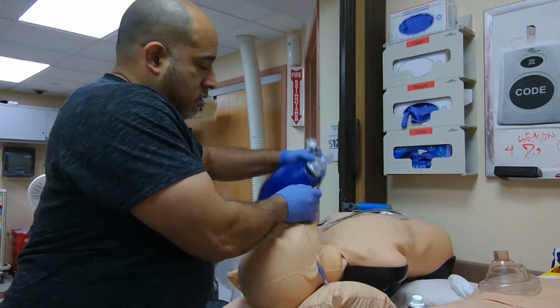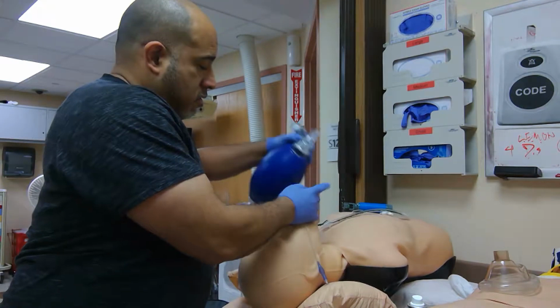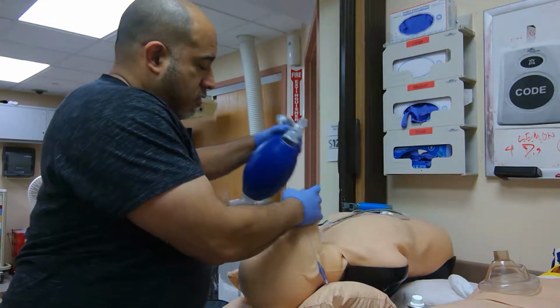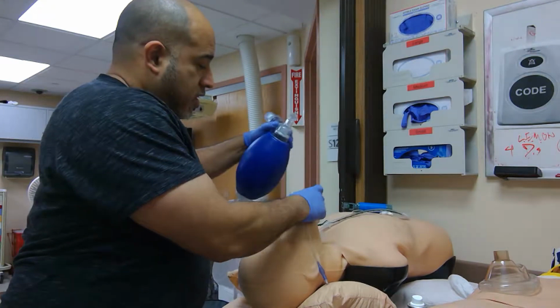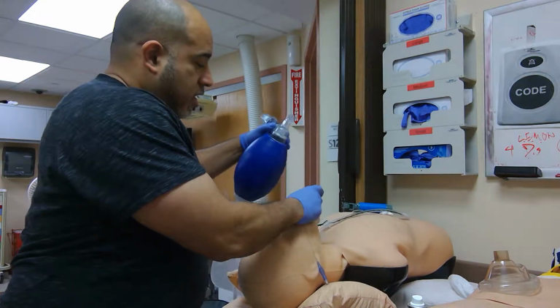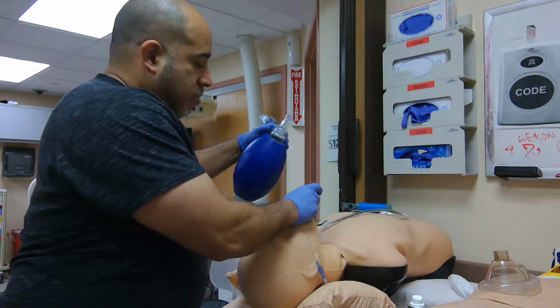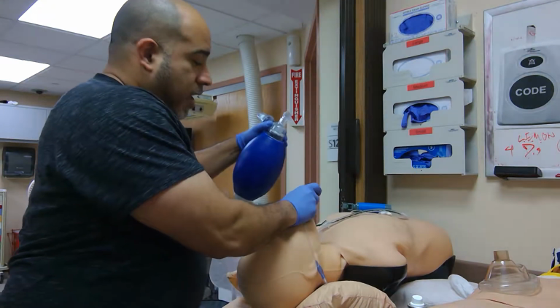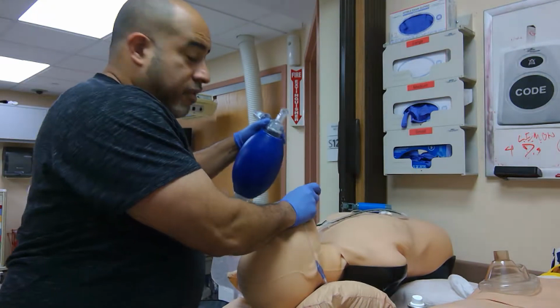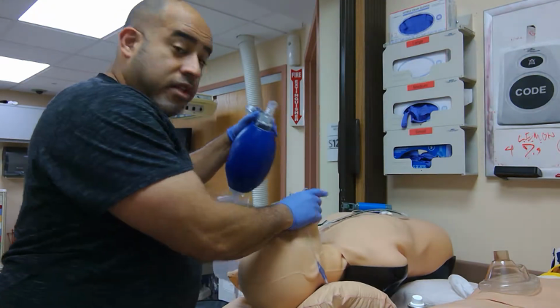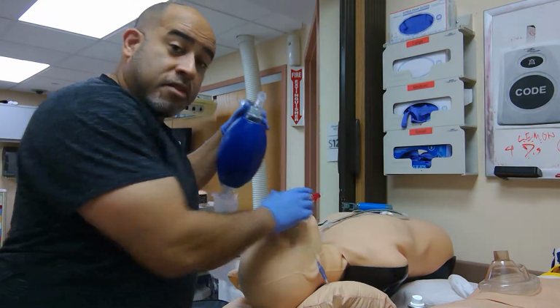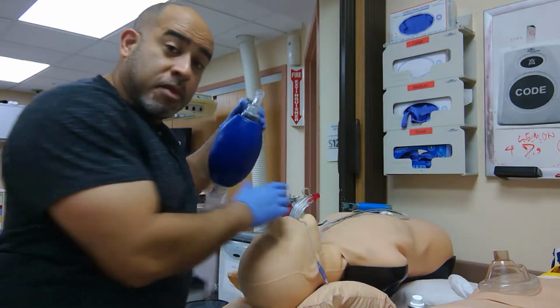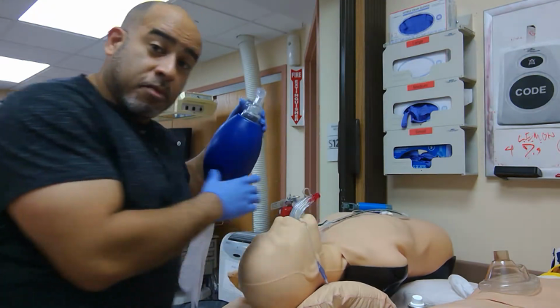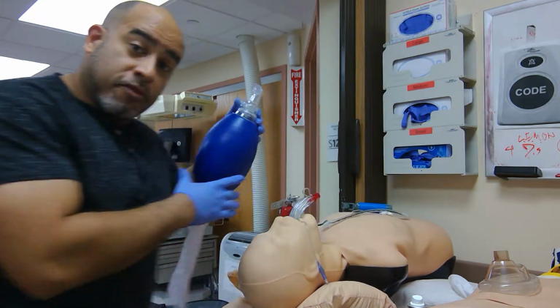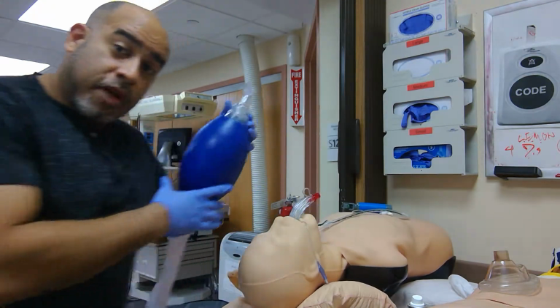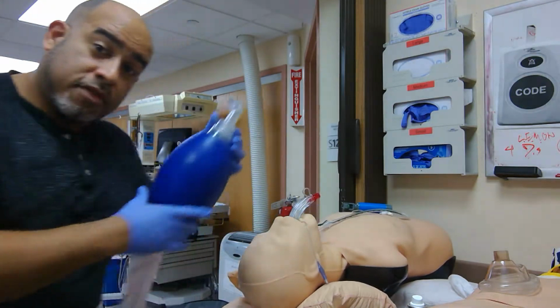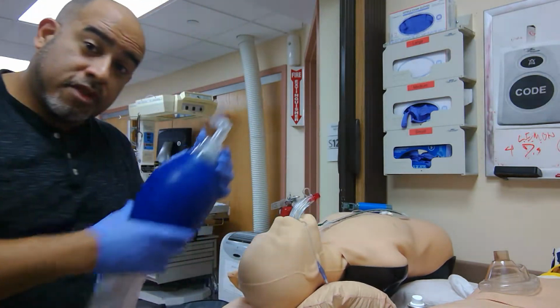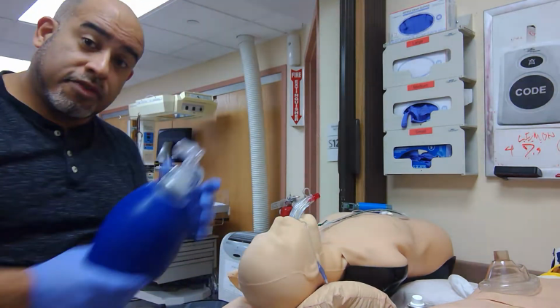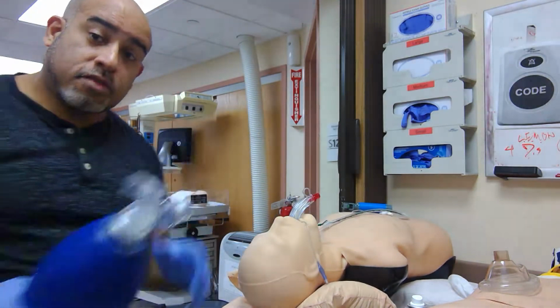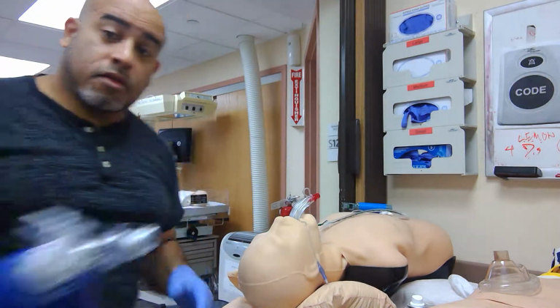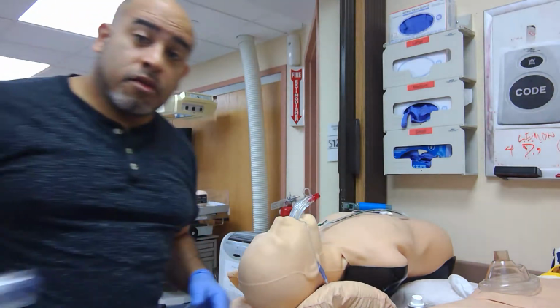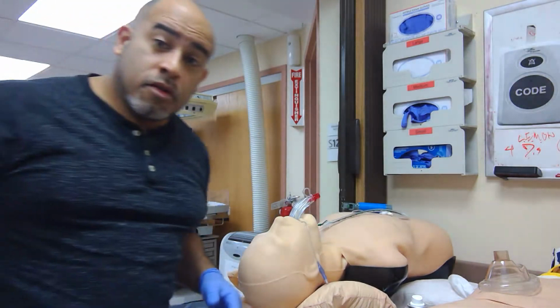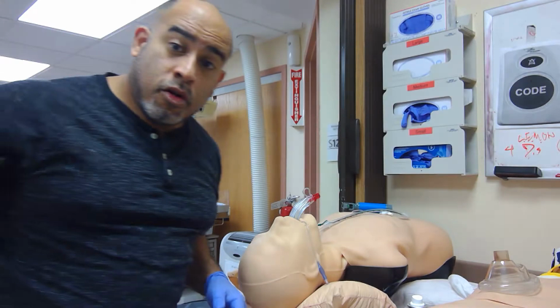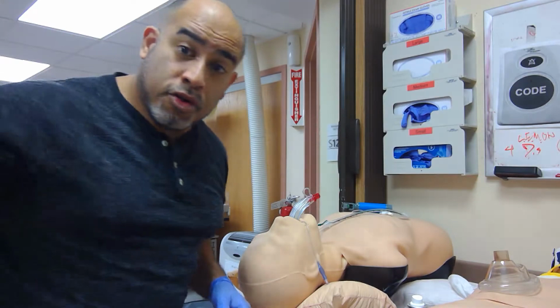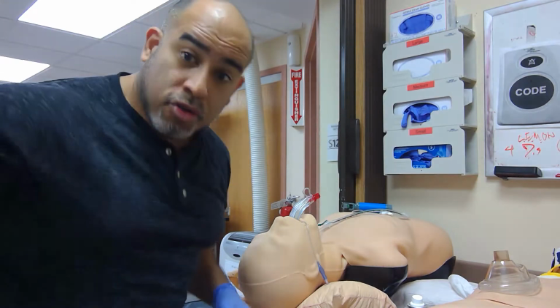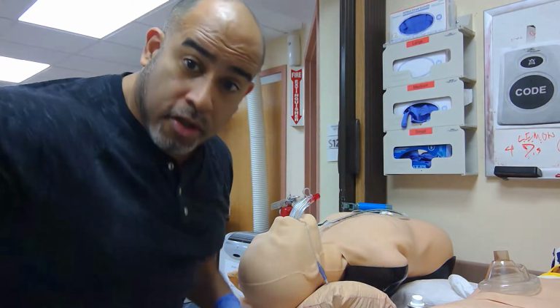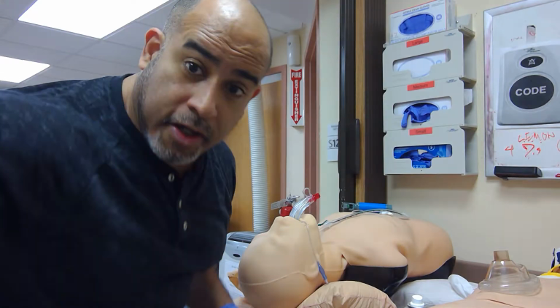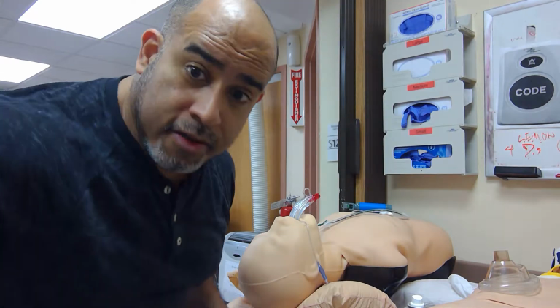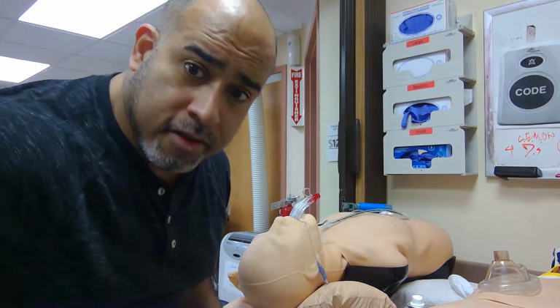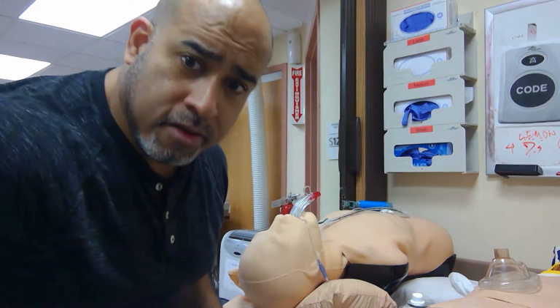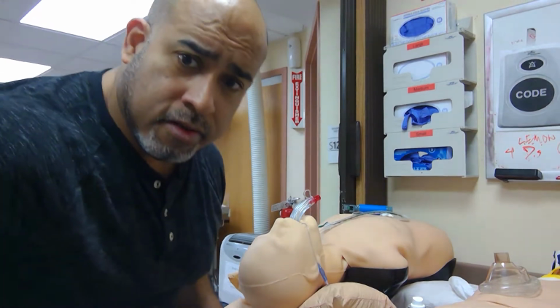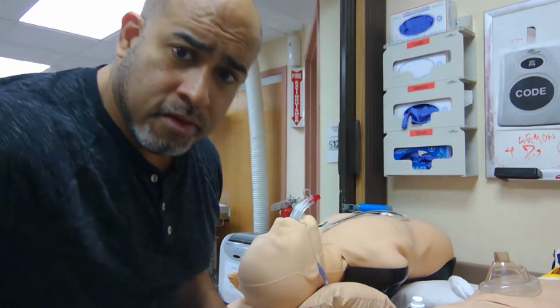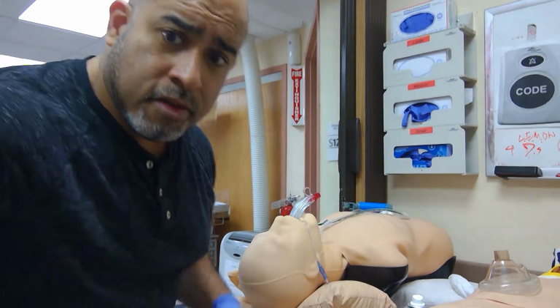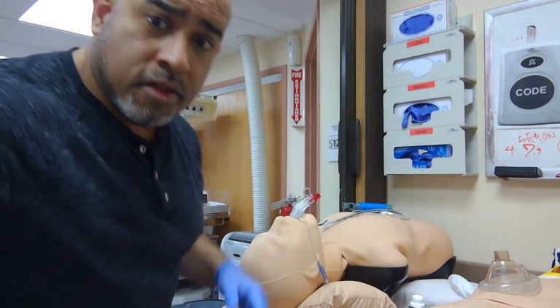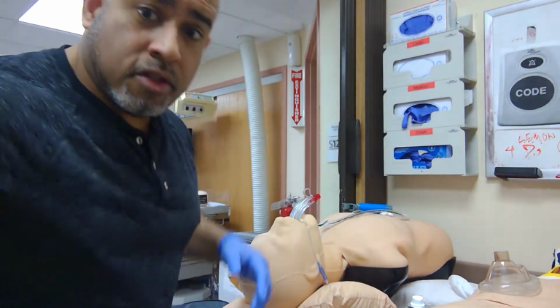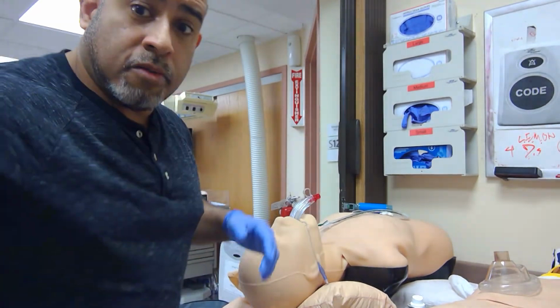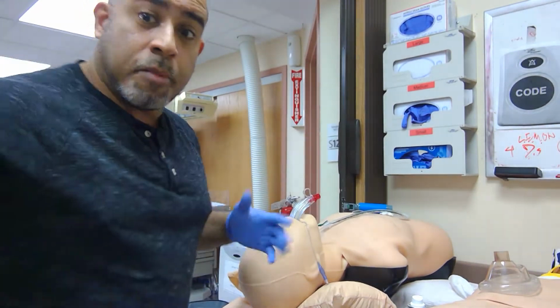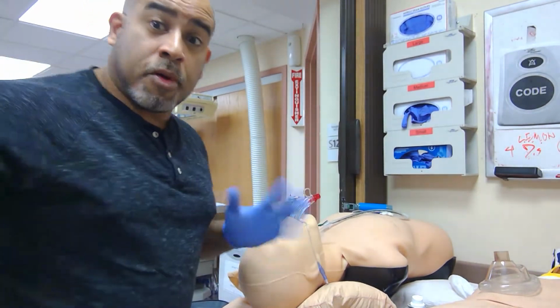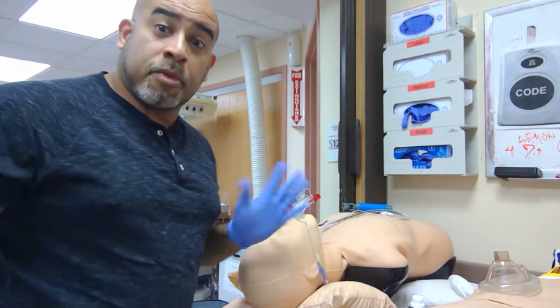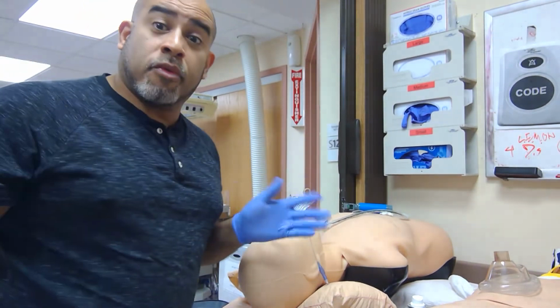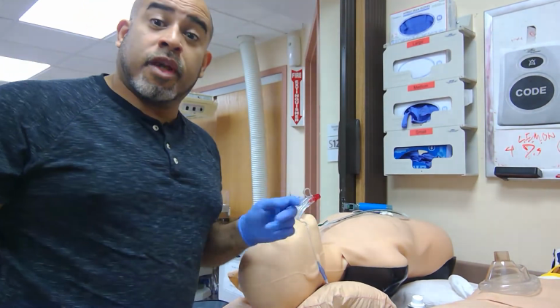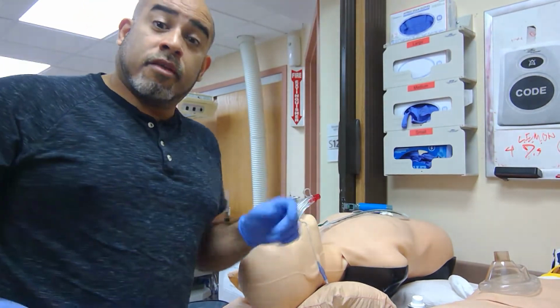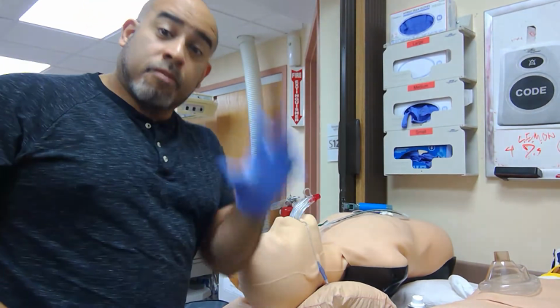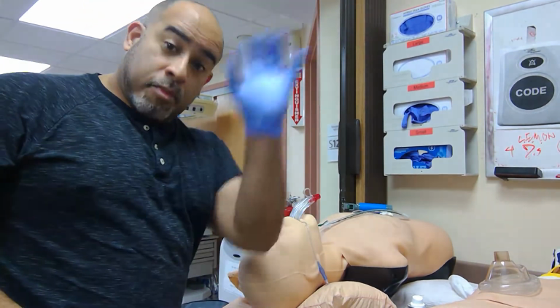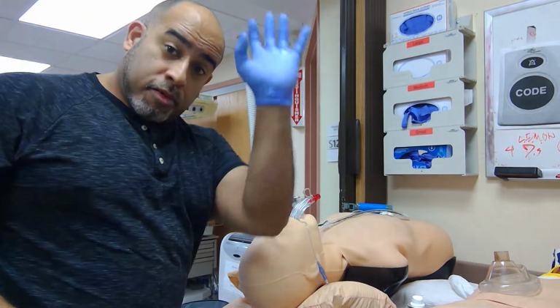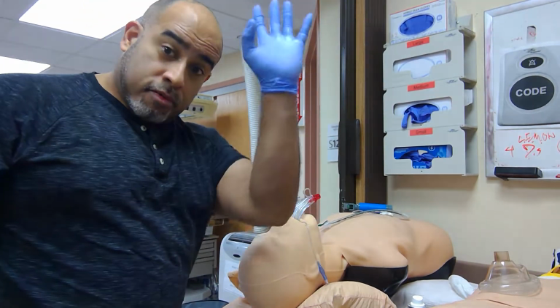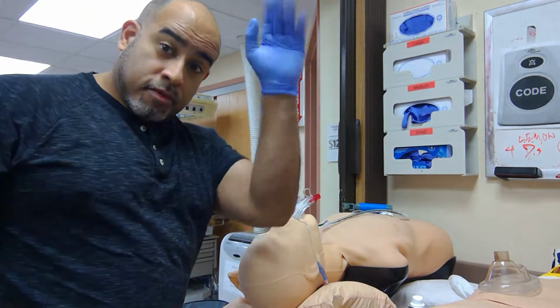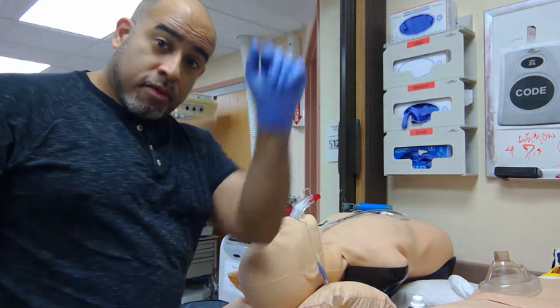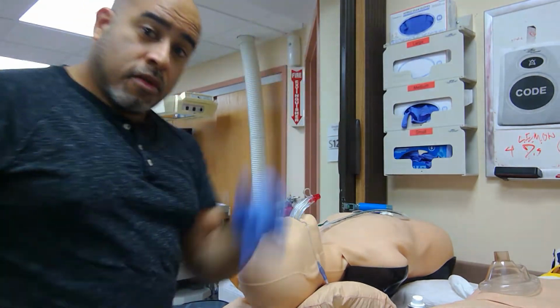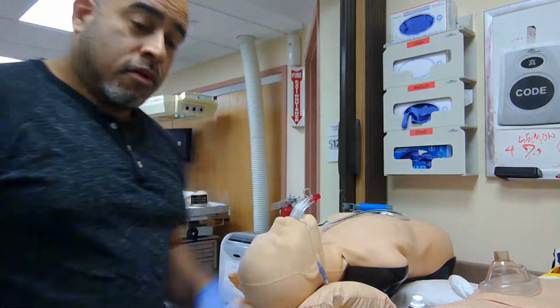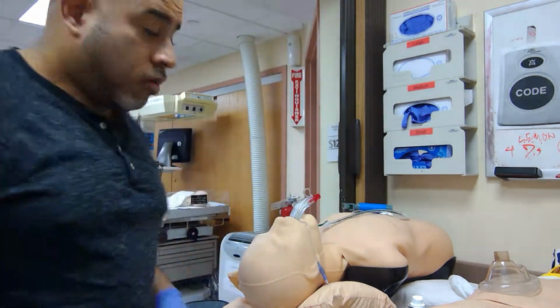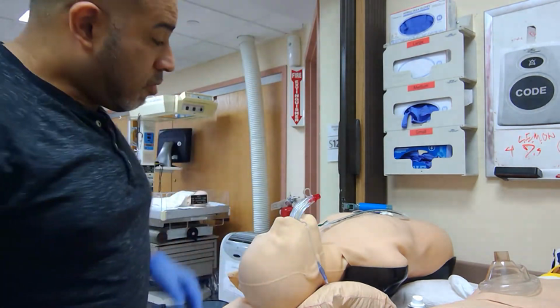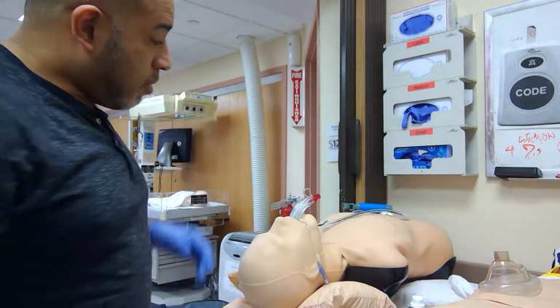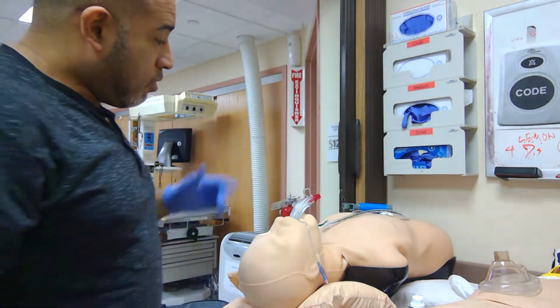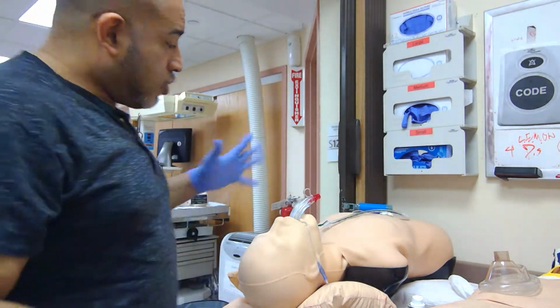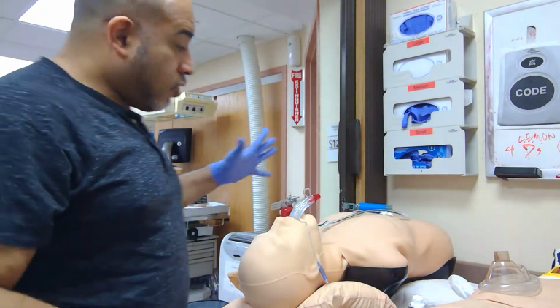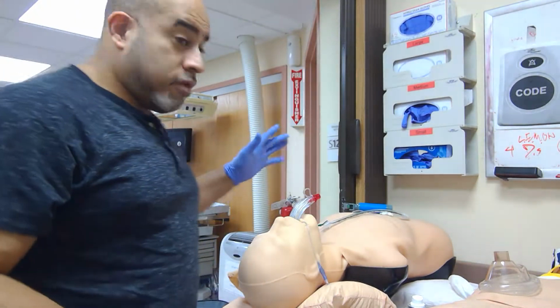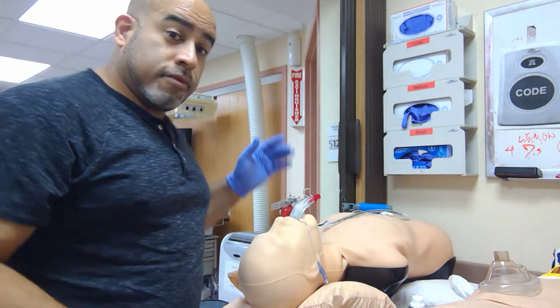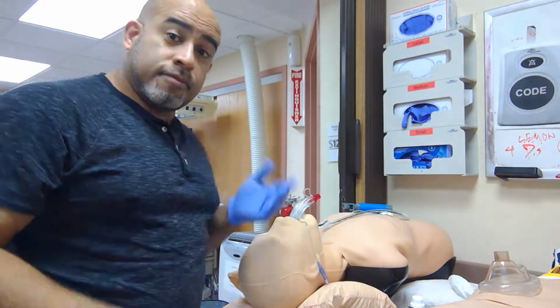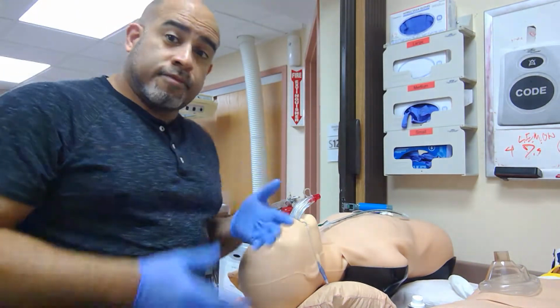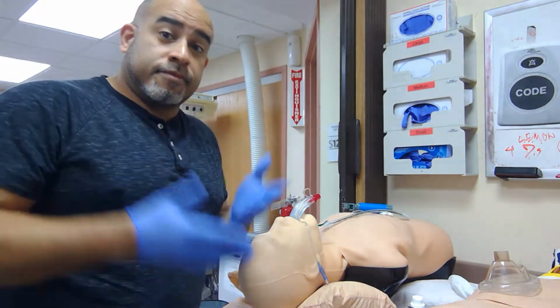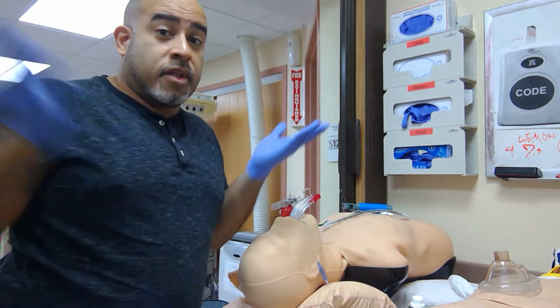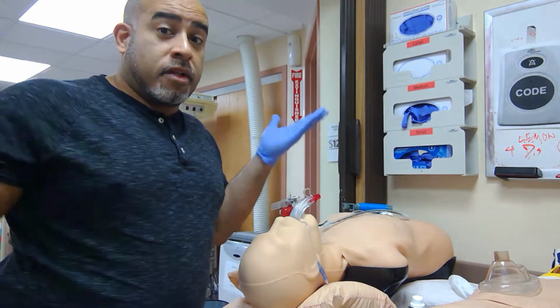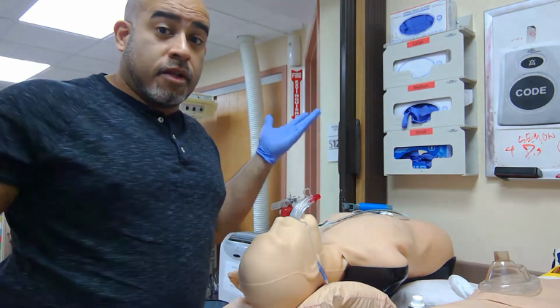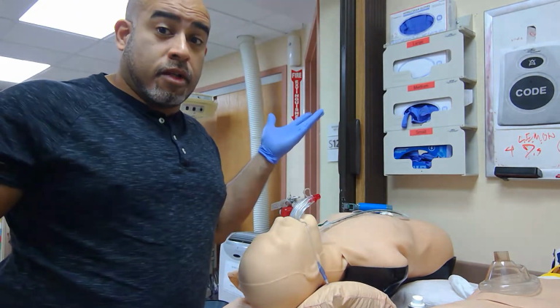Red top: average-size people, 5 to 6 feet tall. For tall people, it's all about purple. For short people, yellow.